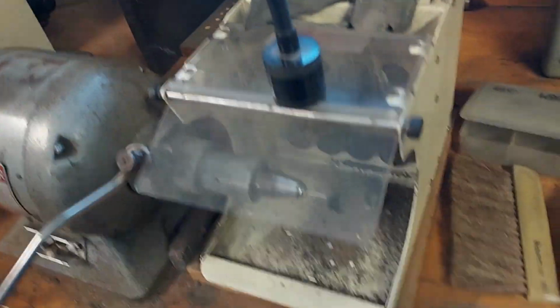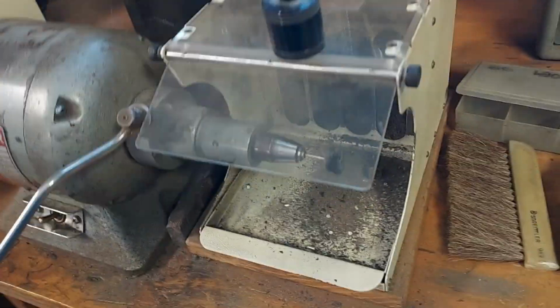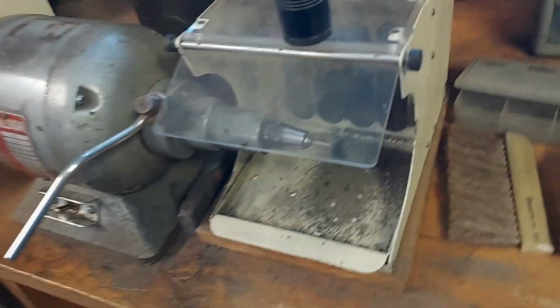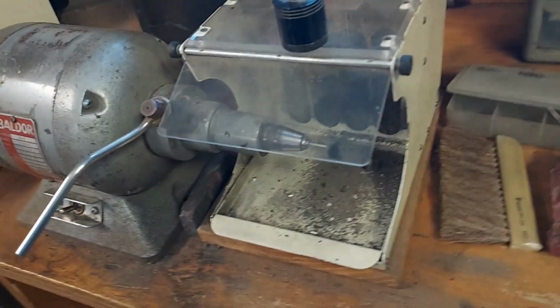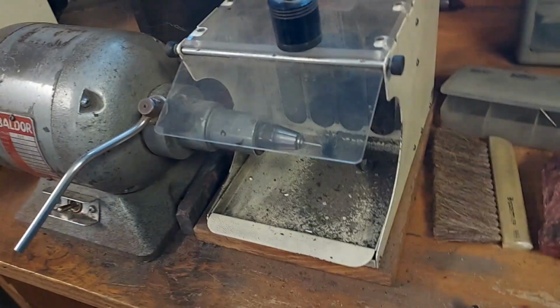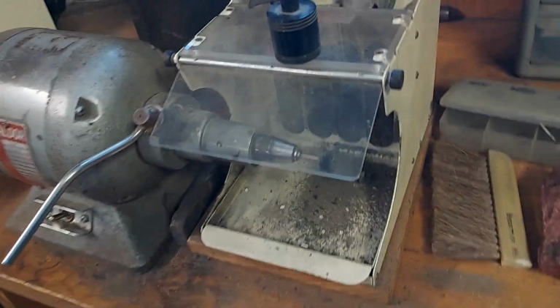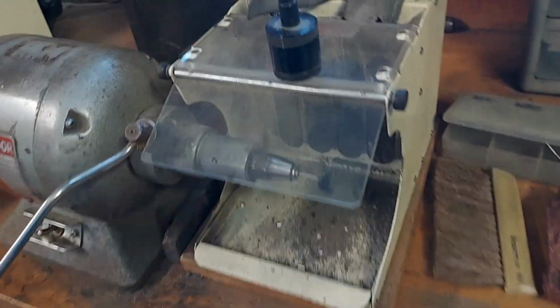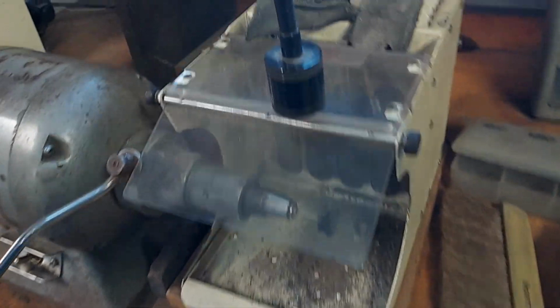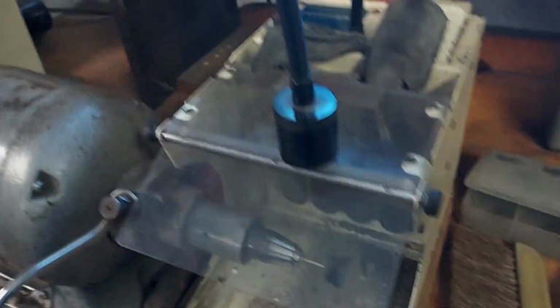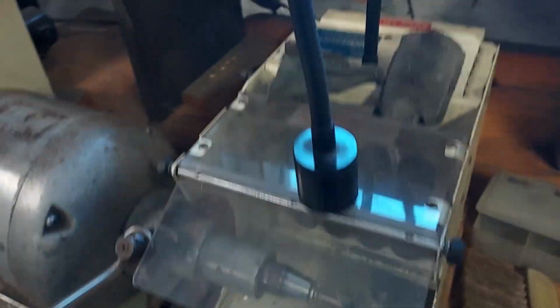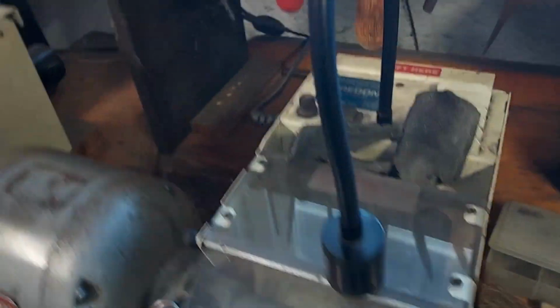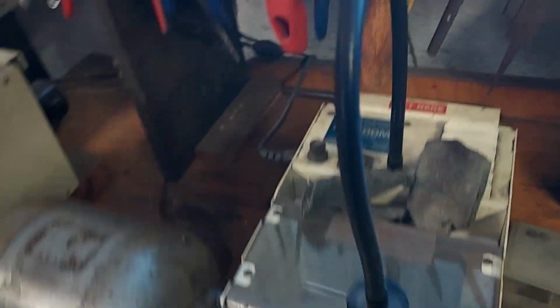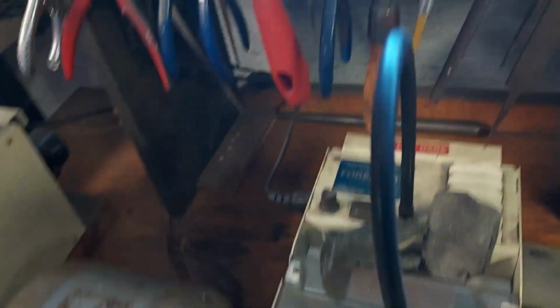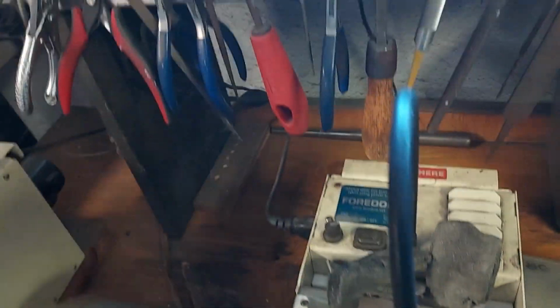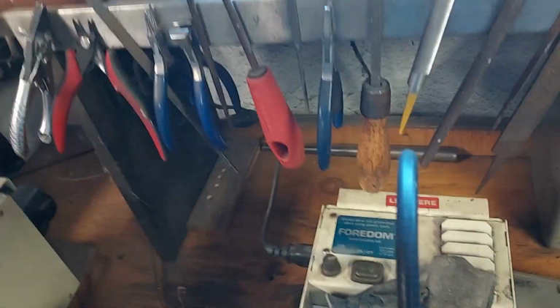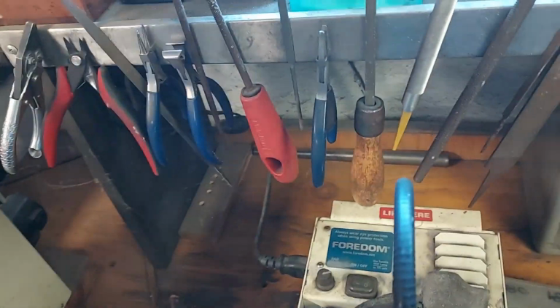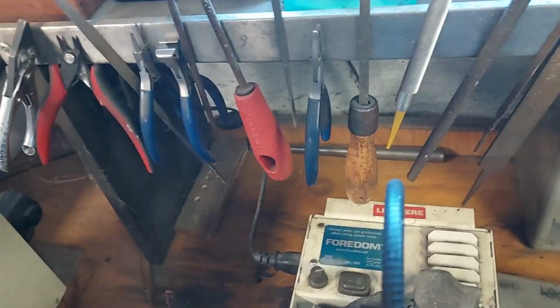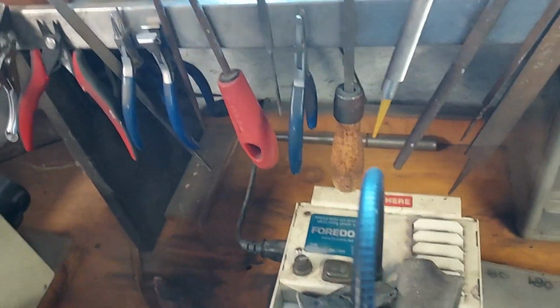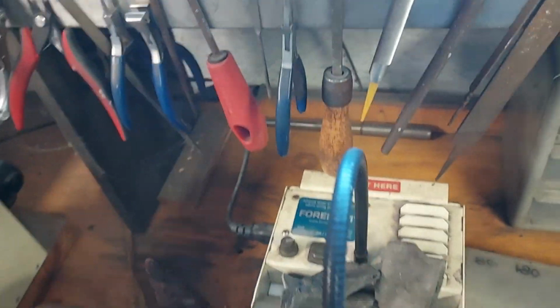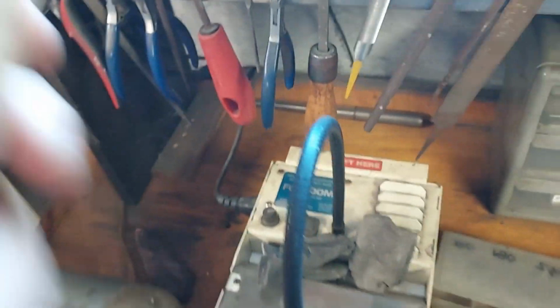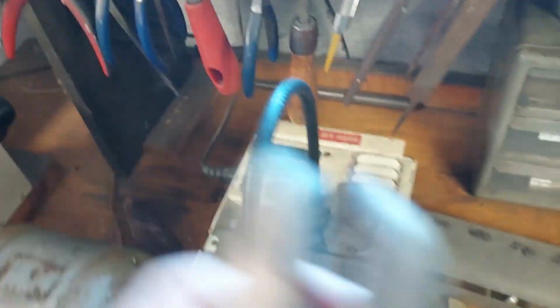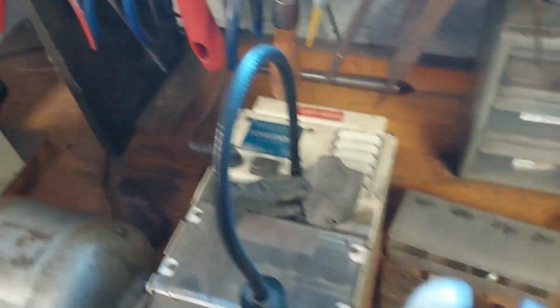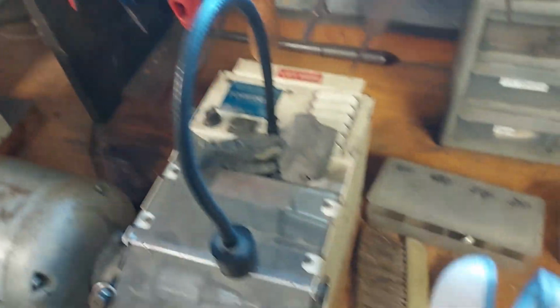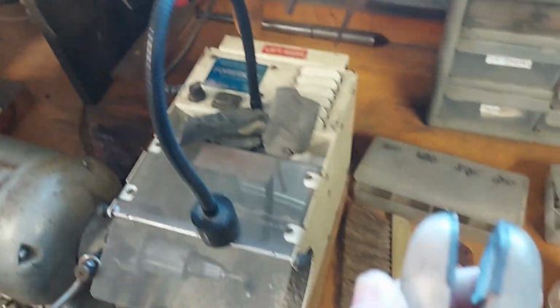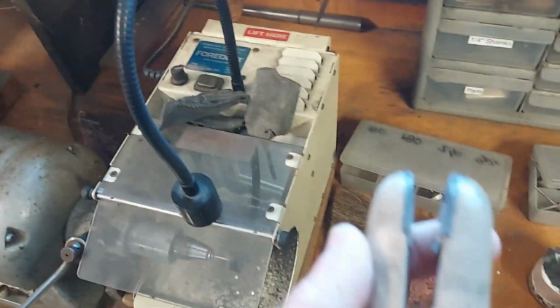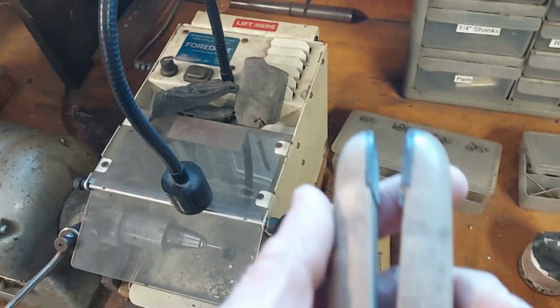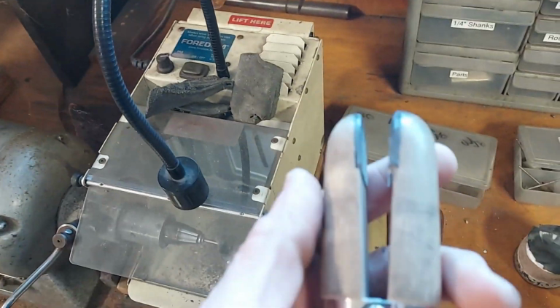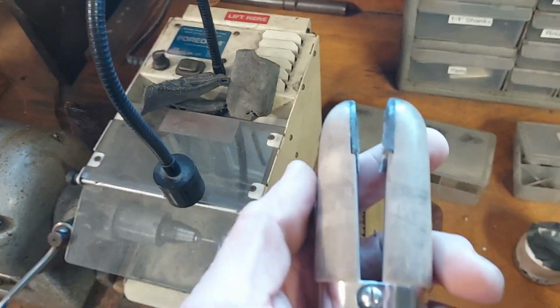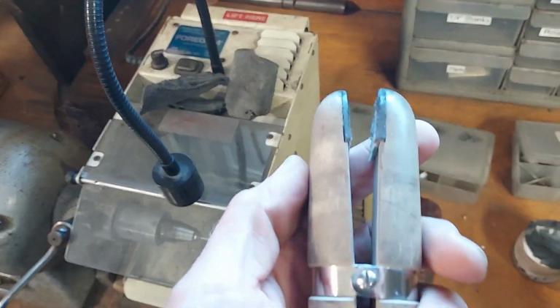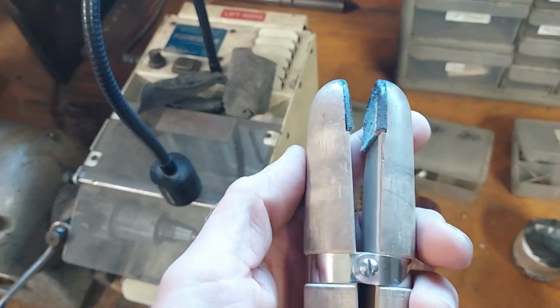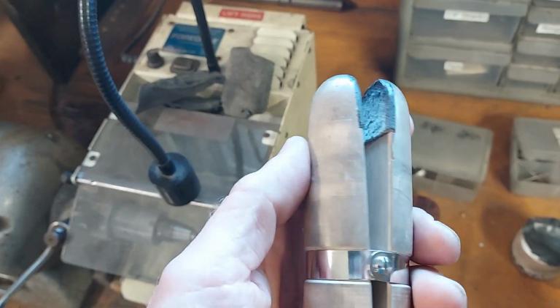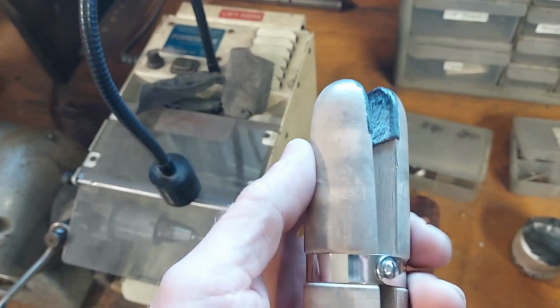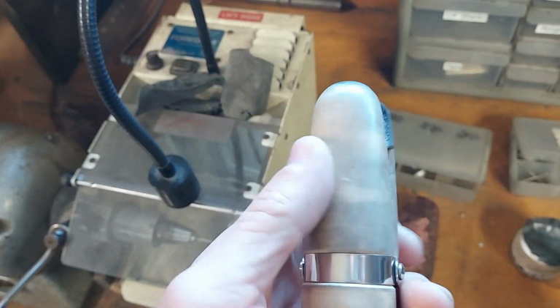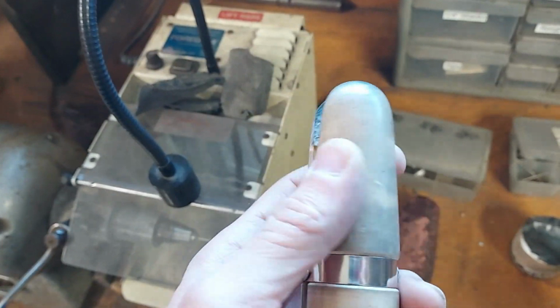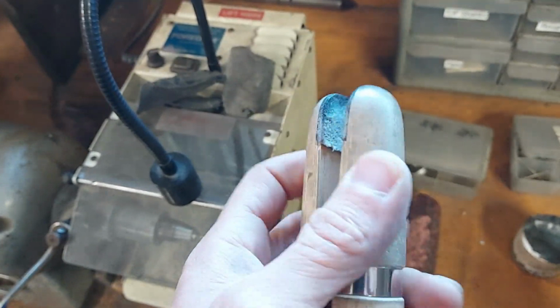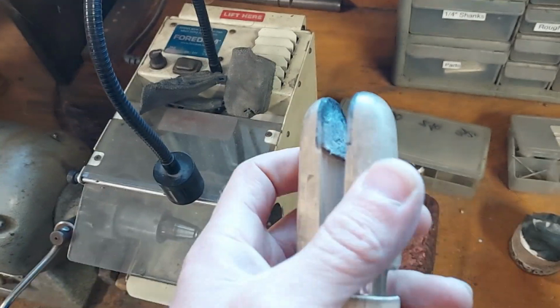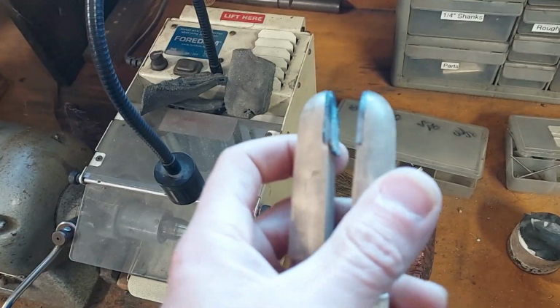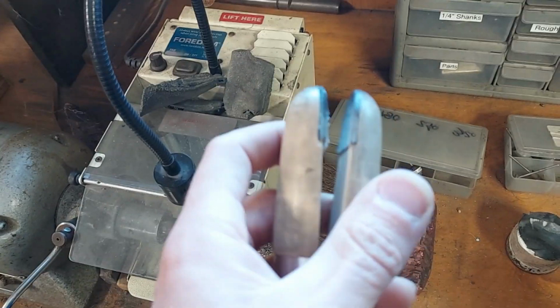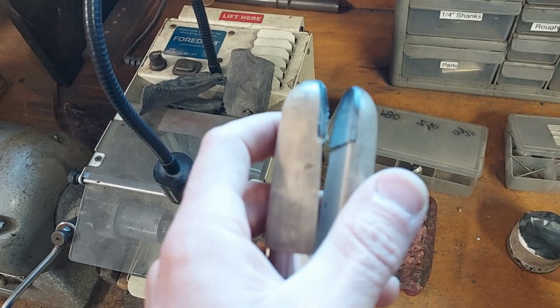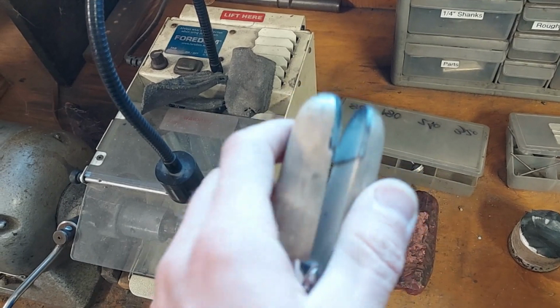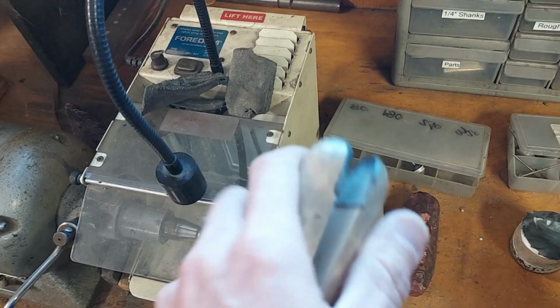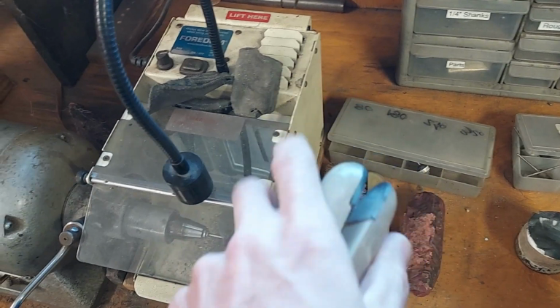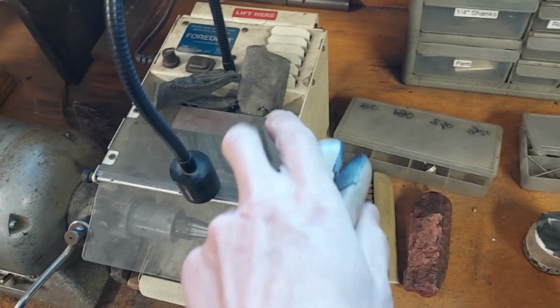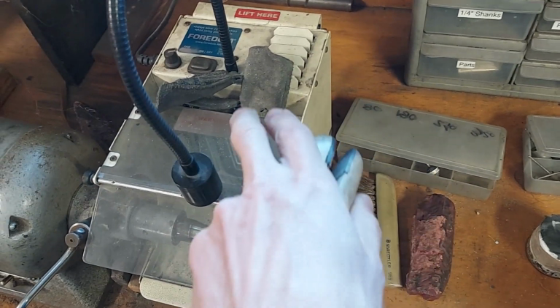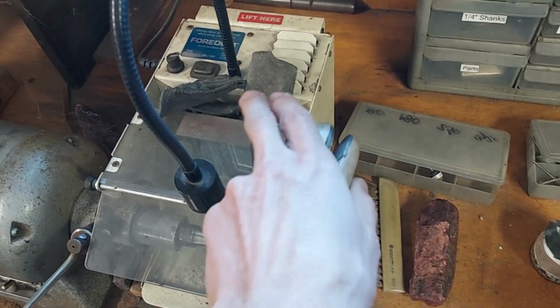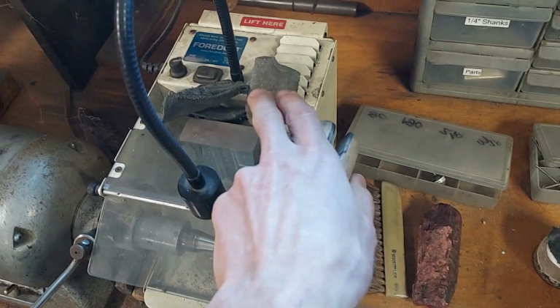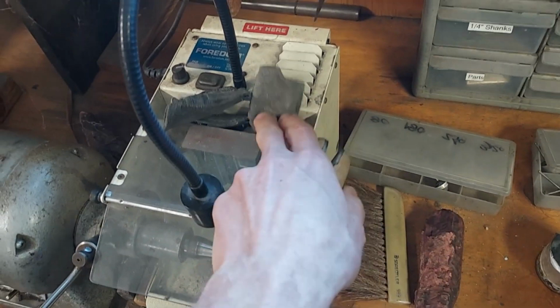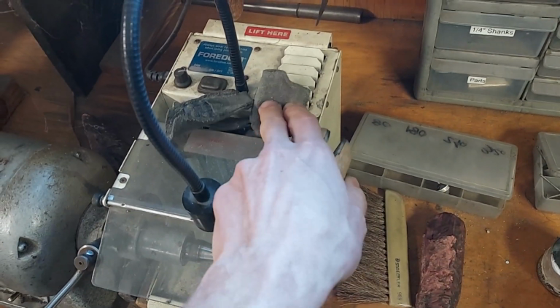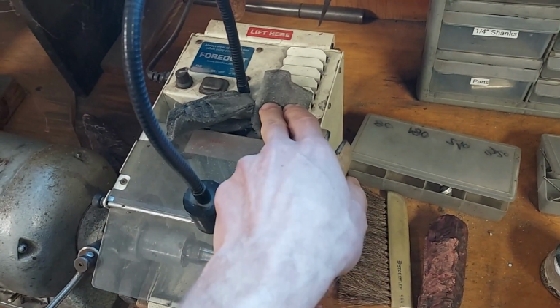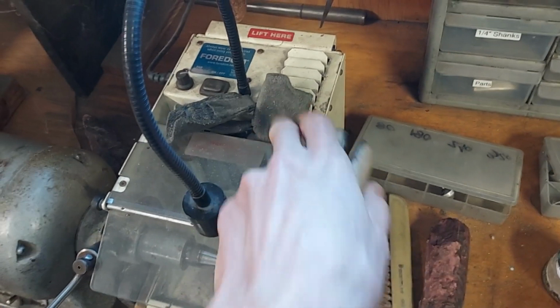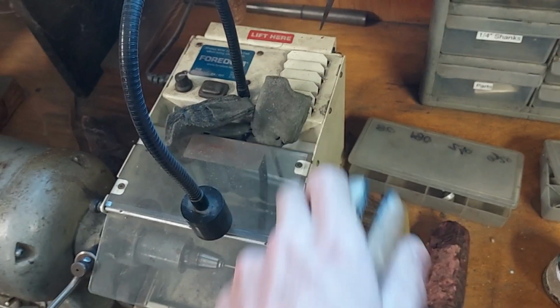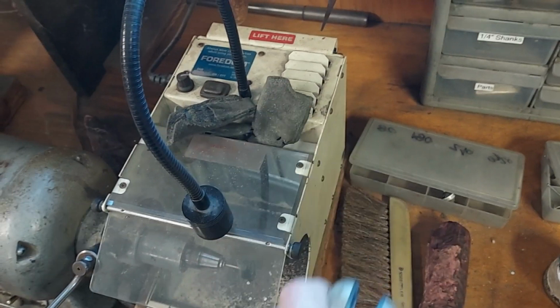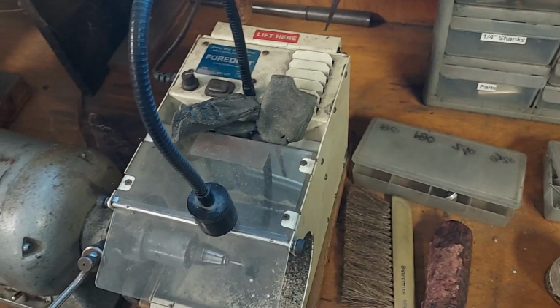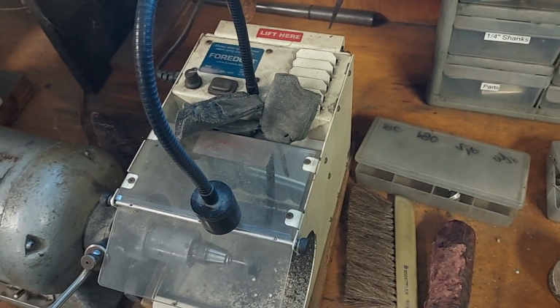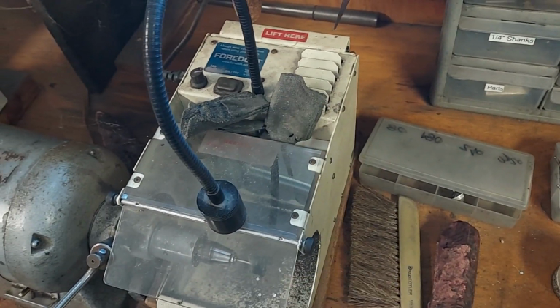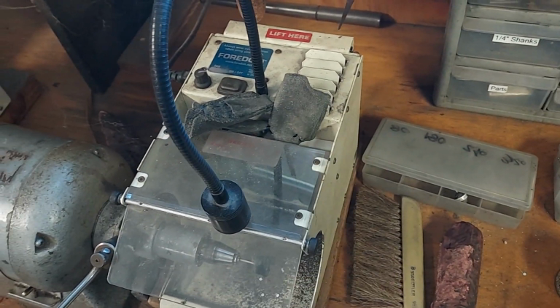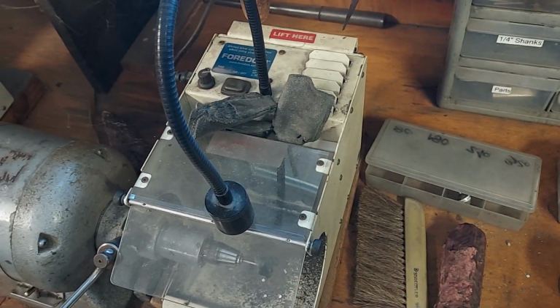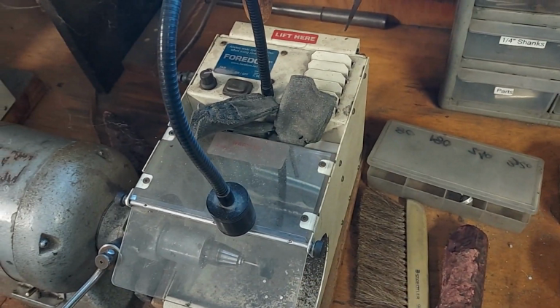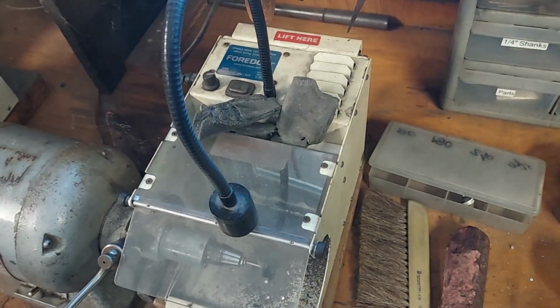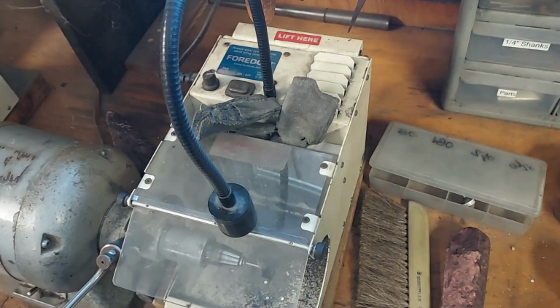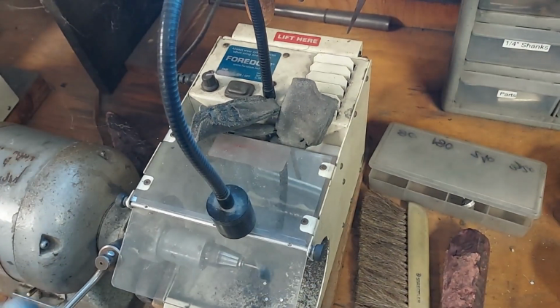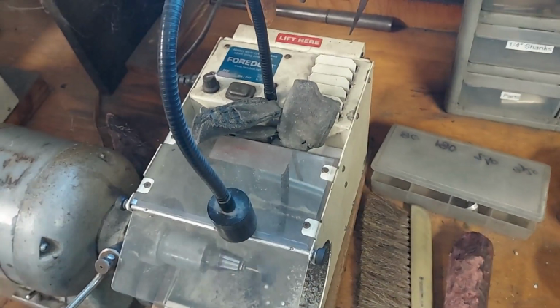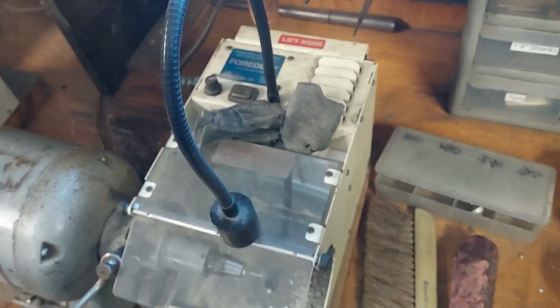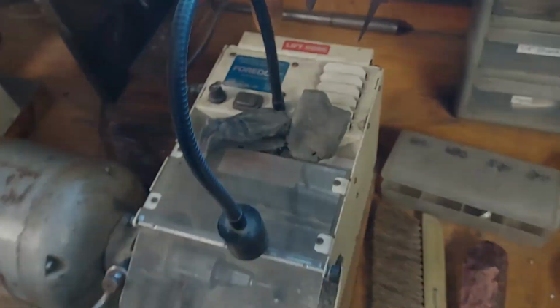You can also use ring clamps like this, but I like the tactile feeling of being able to hold the item in my fingers.